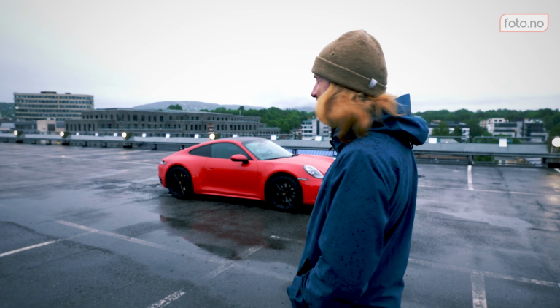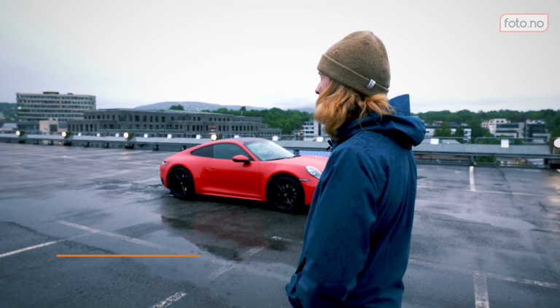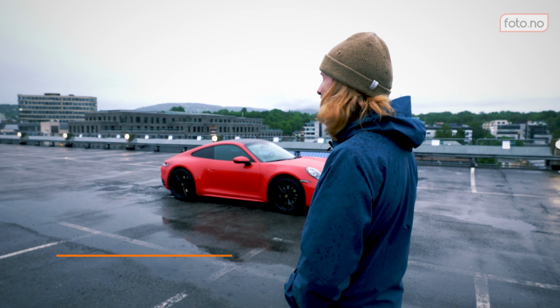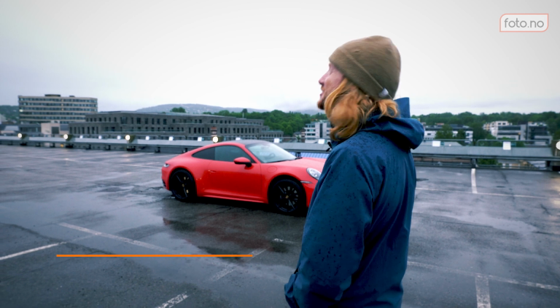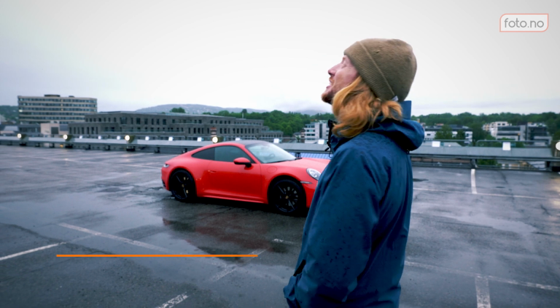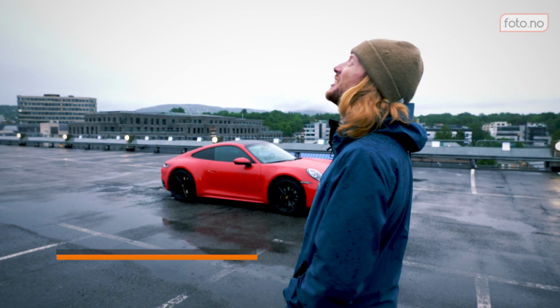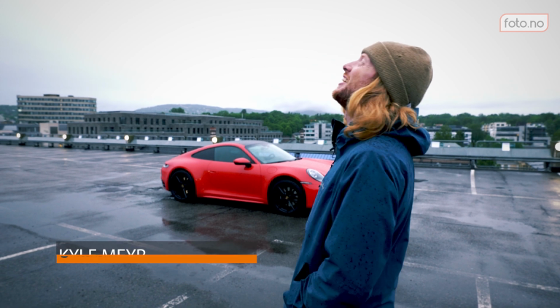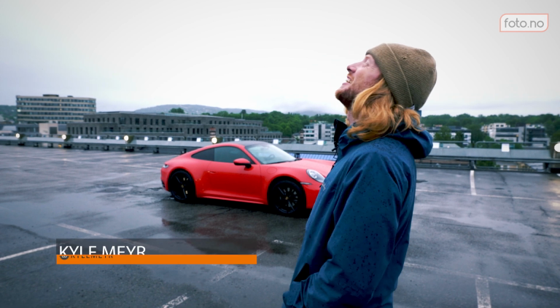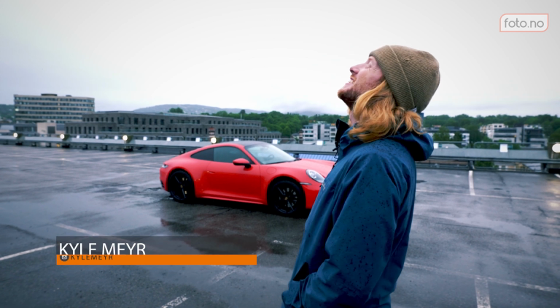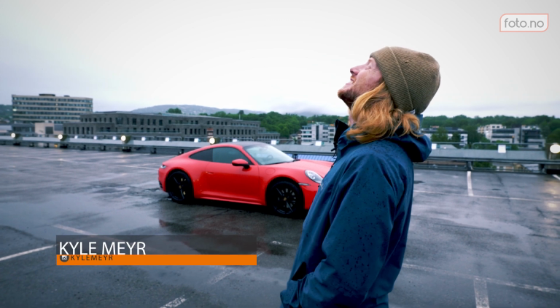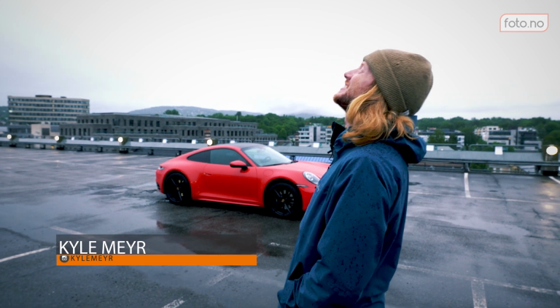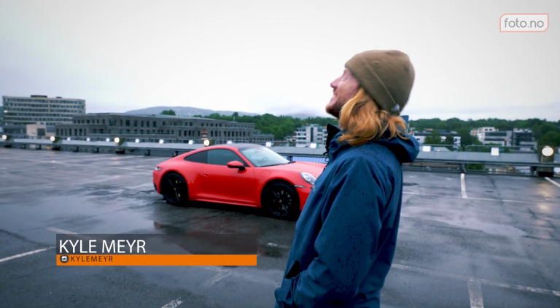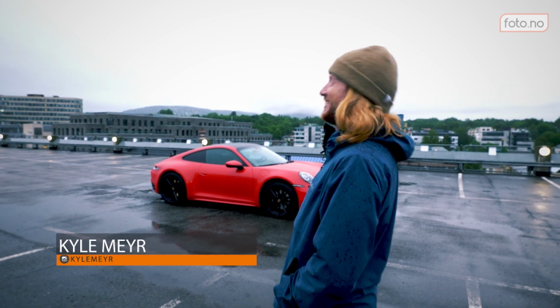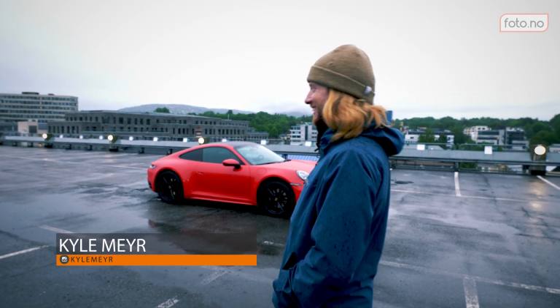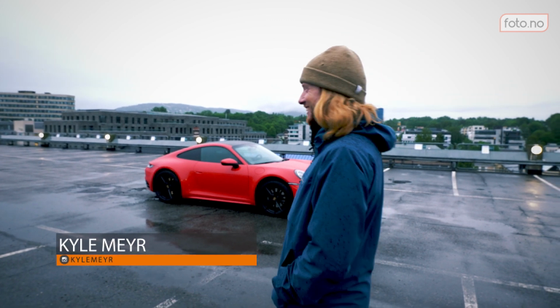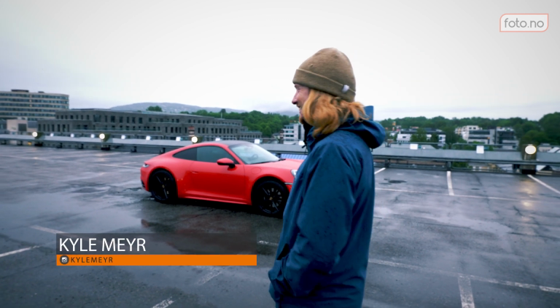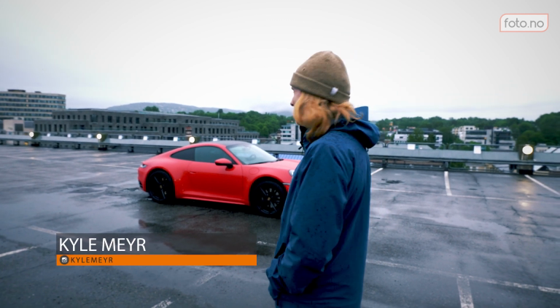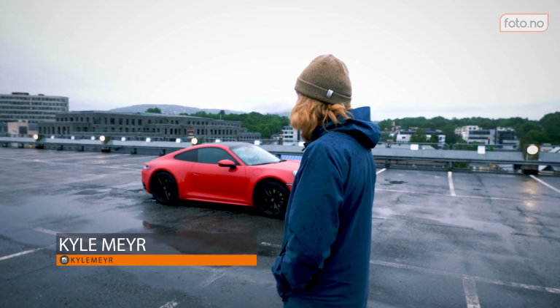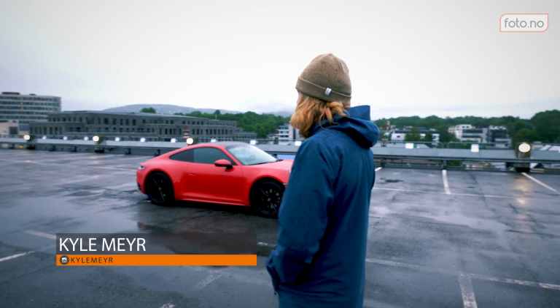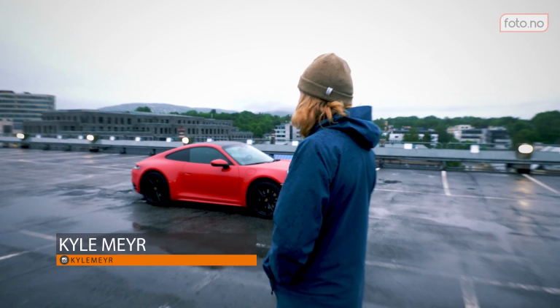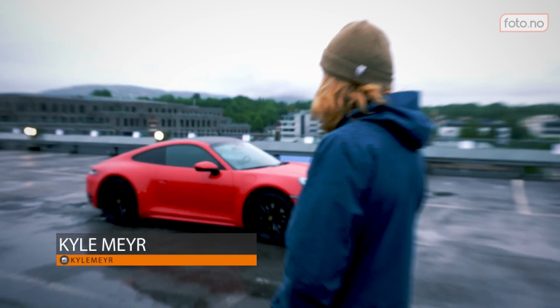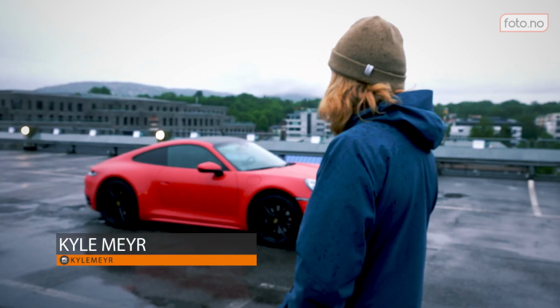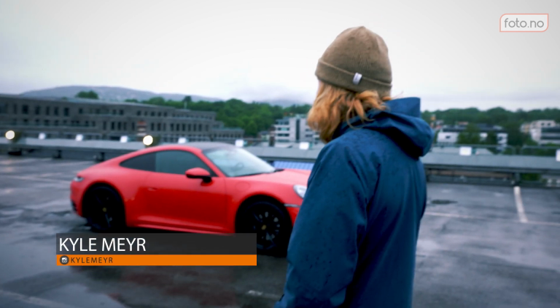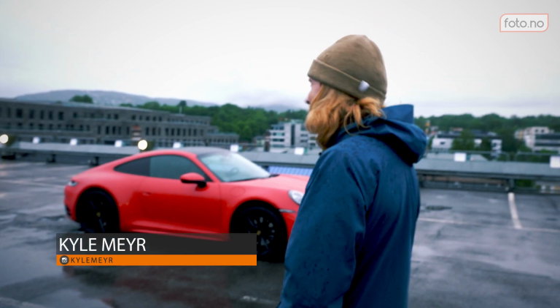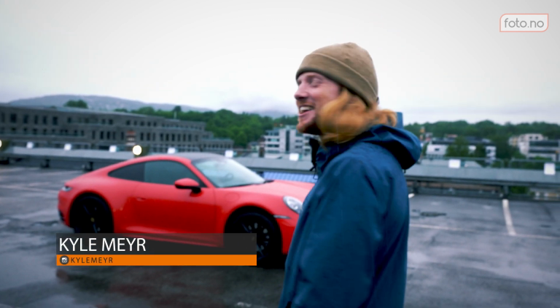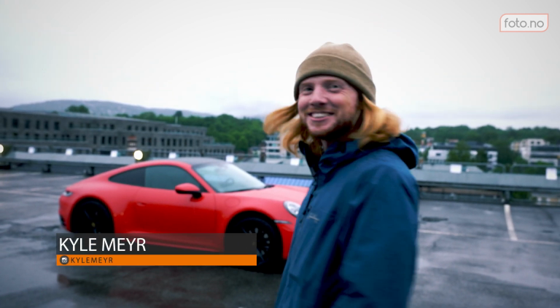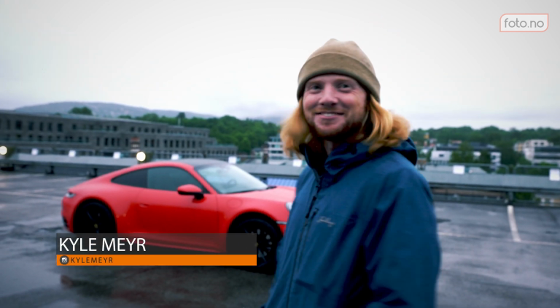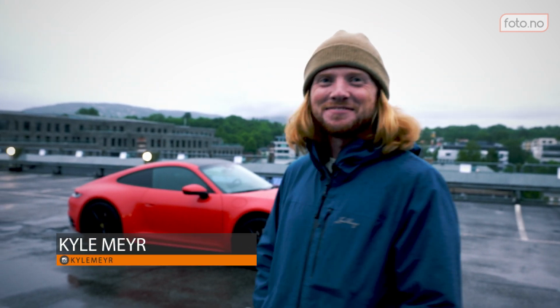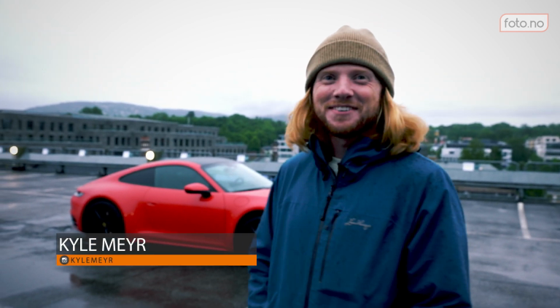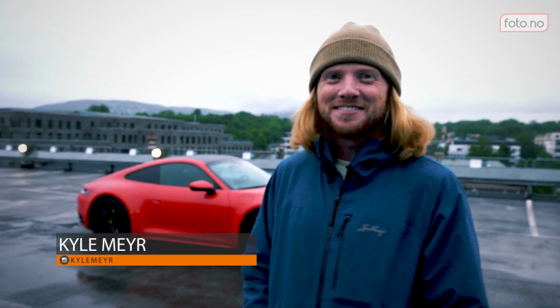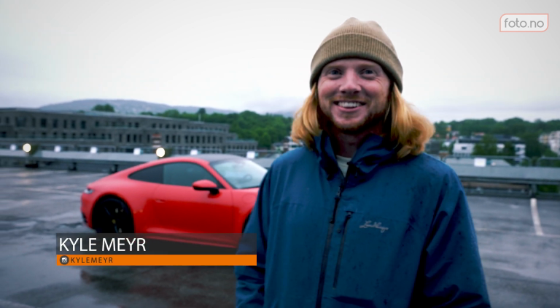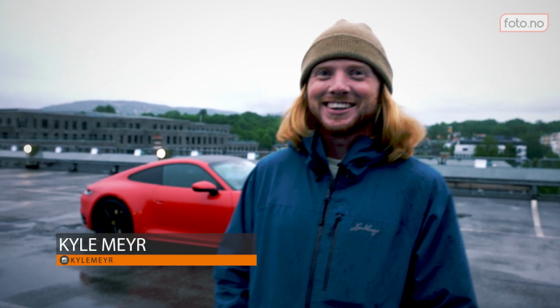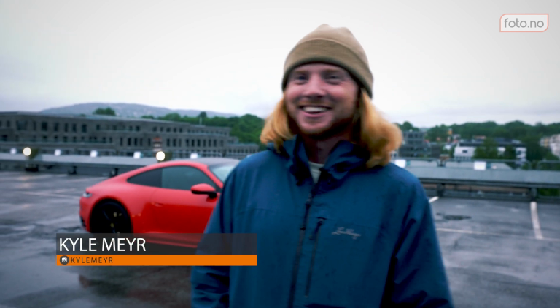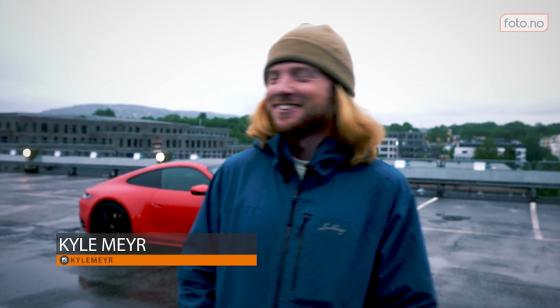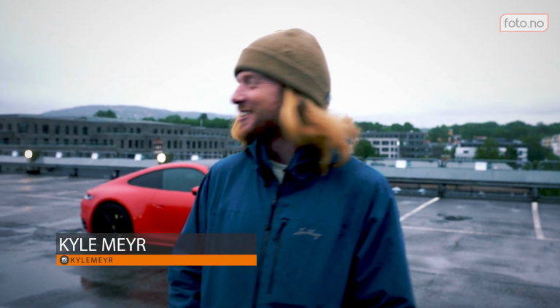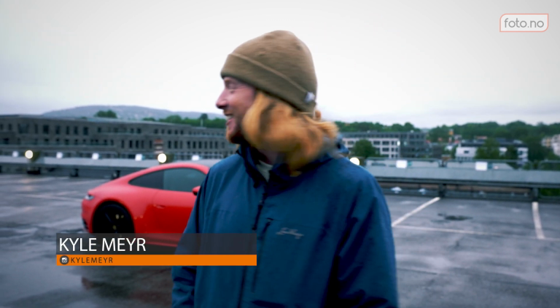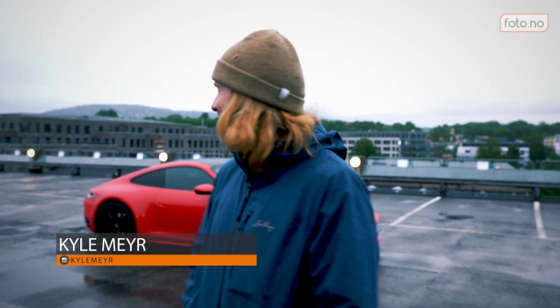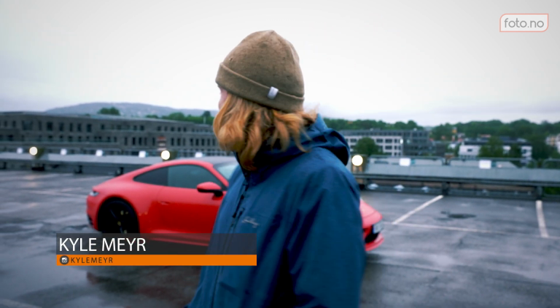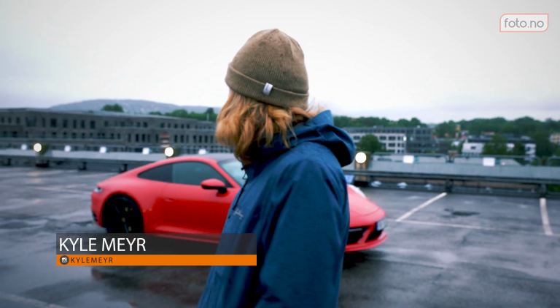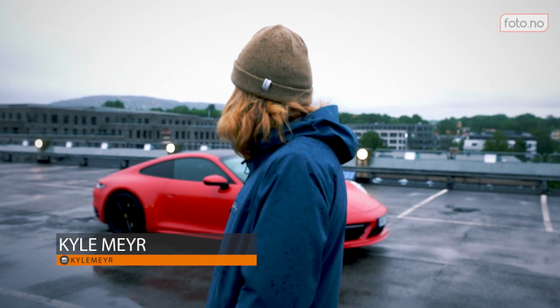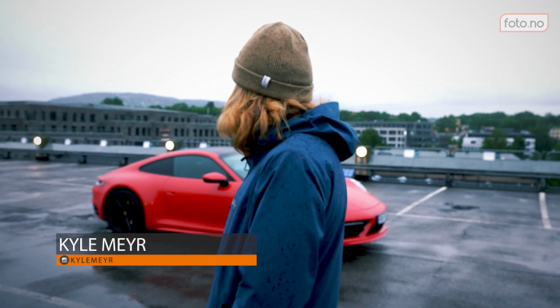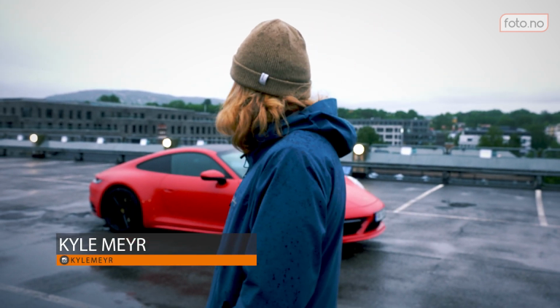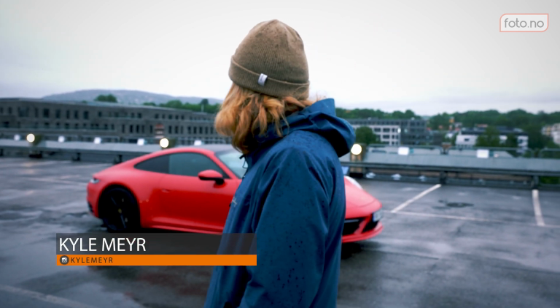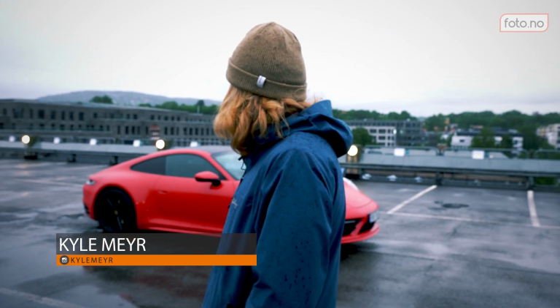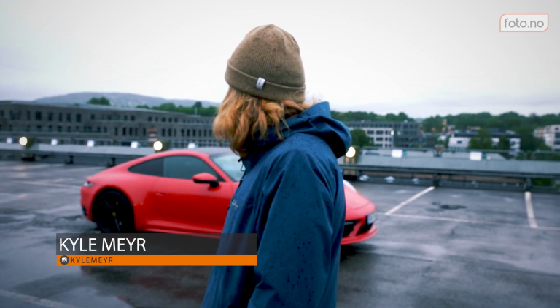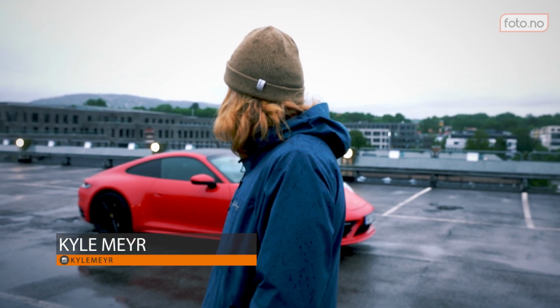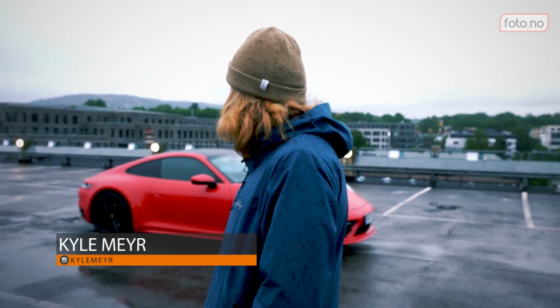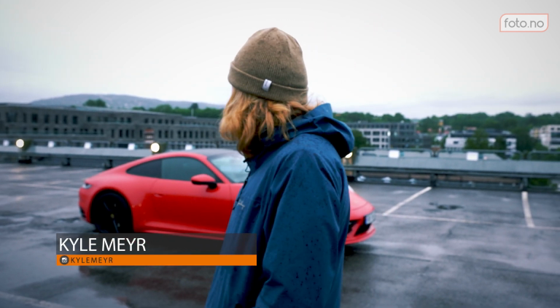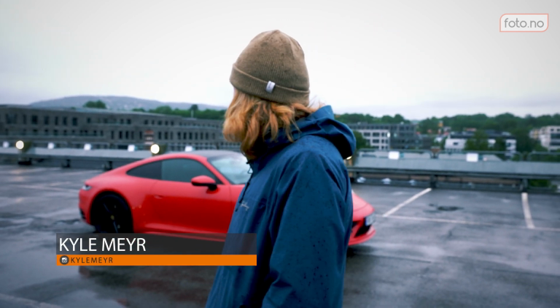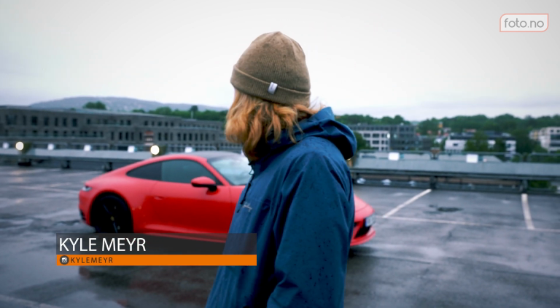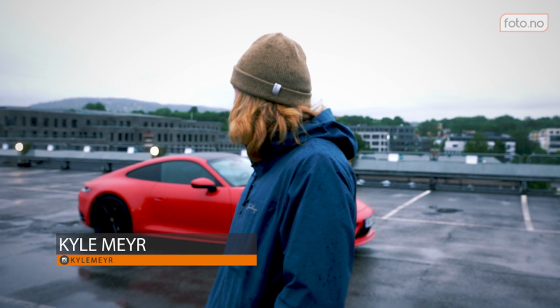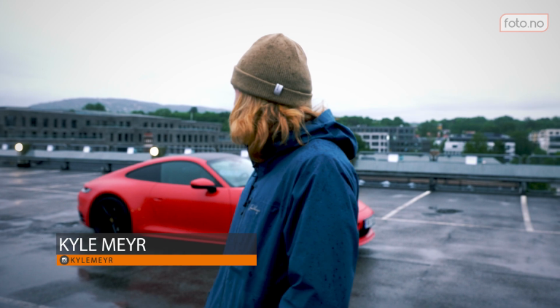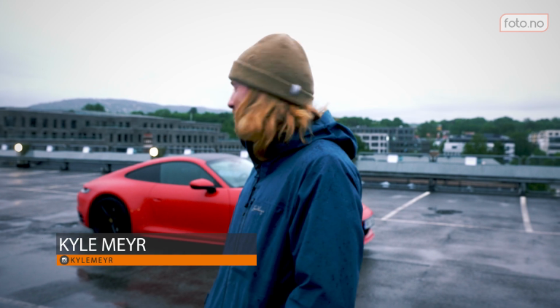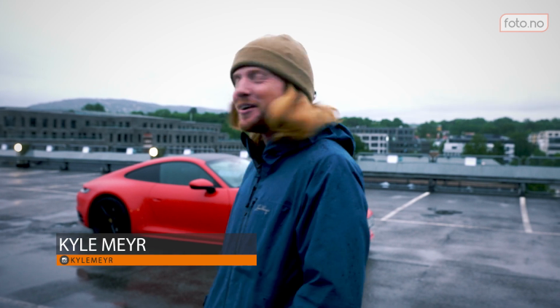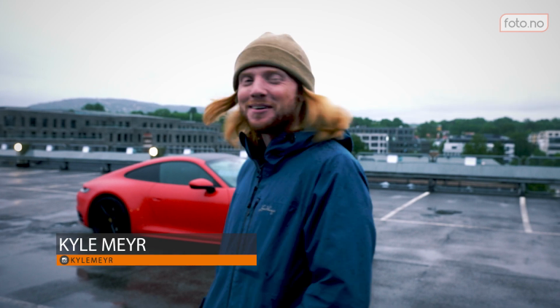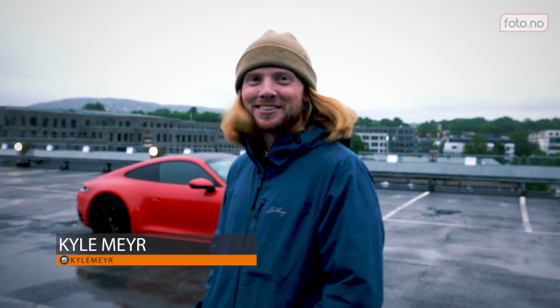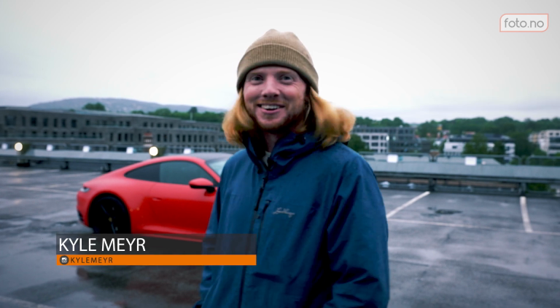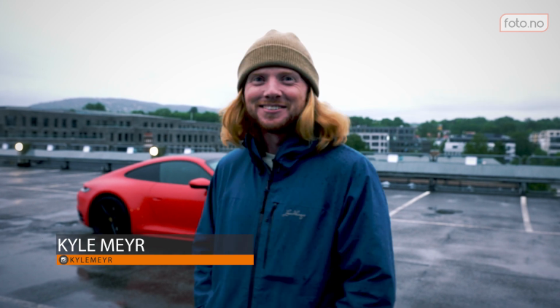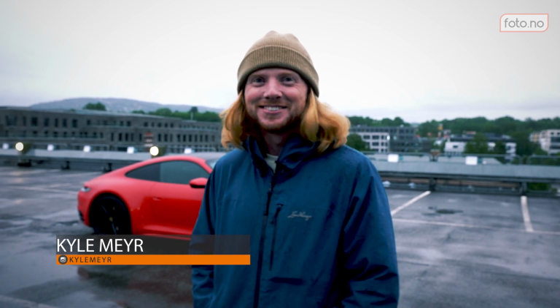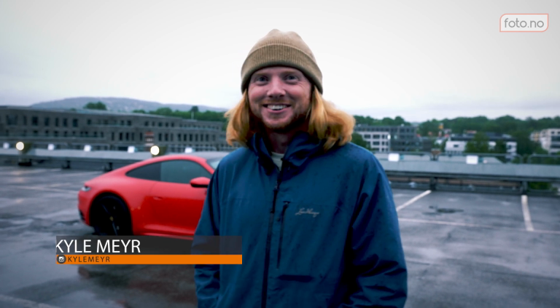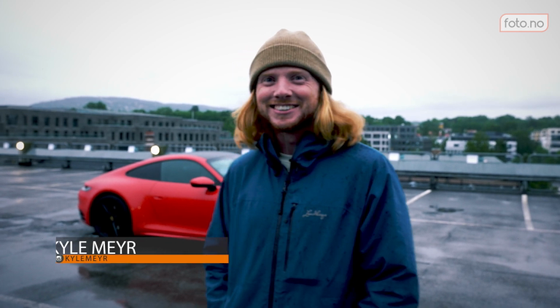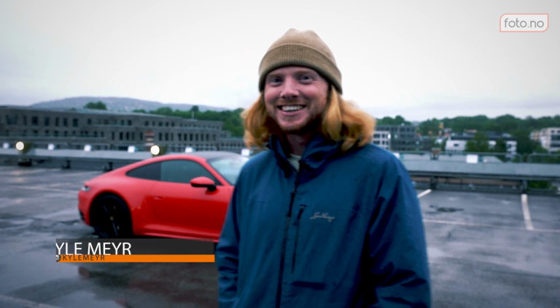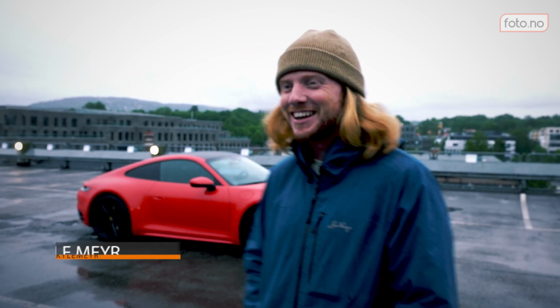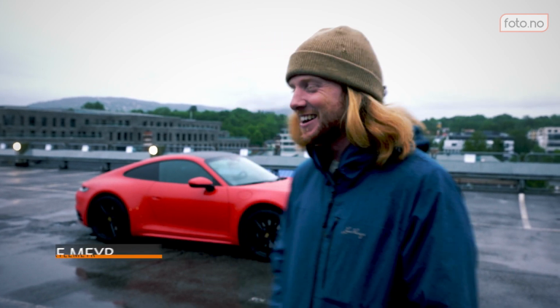We're shooting cars! The greatest, my favorite thing in the world. I'm so pumped, dude. I'm so excited.